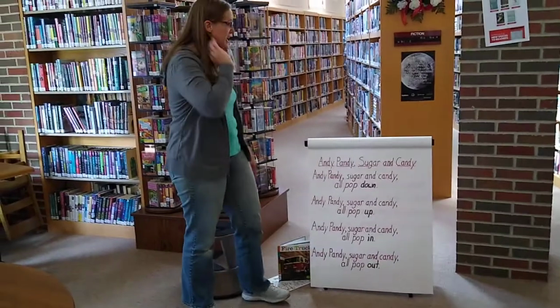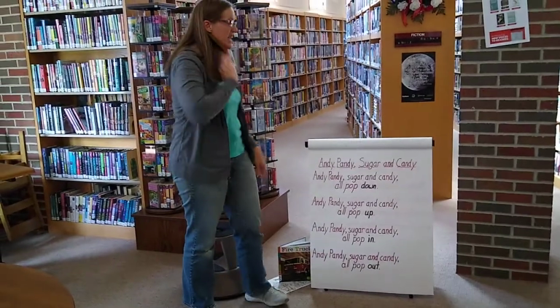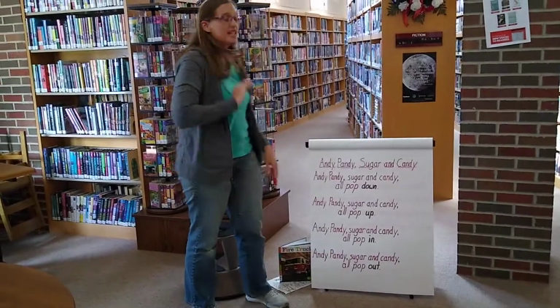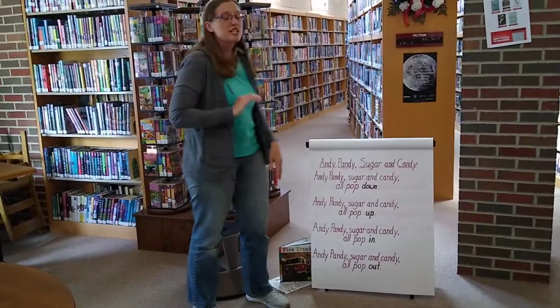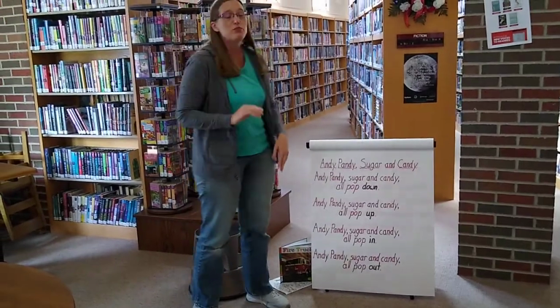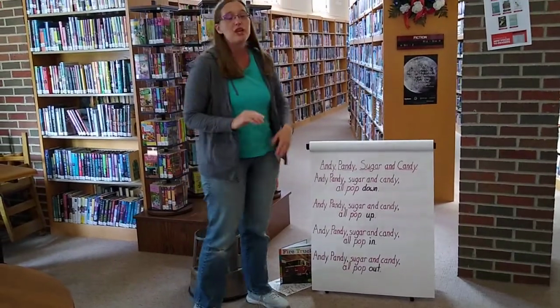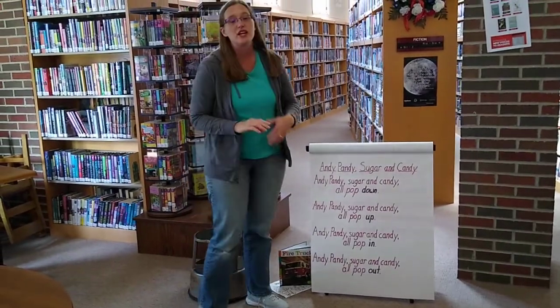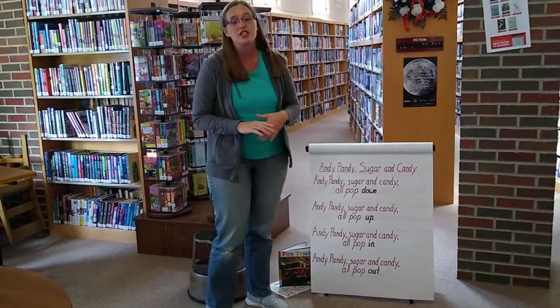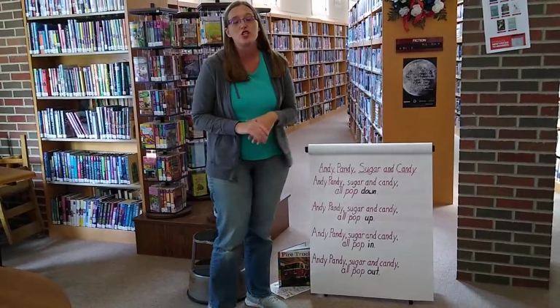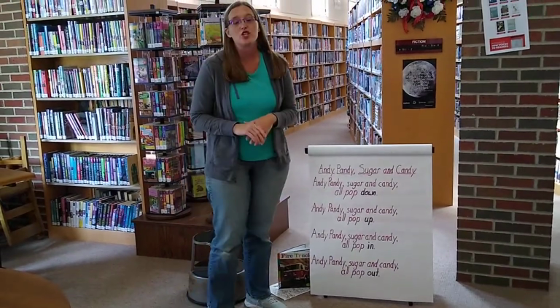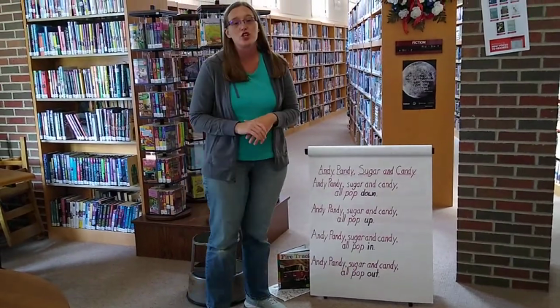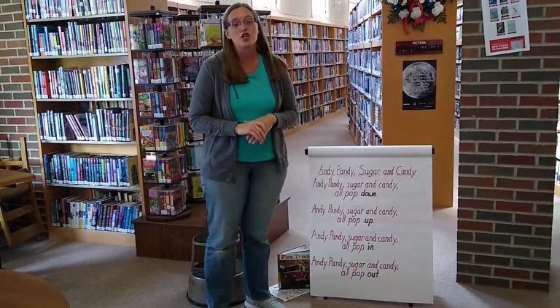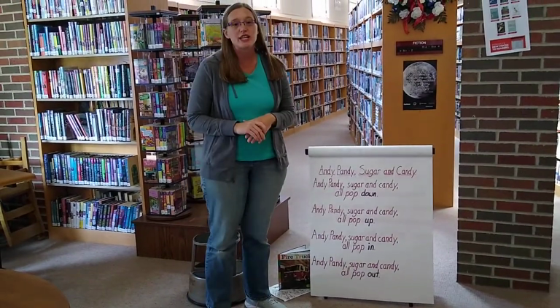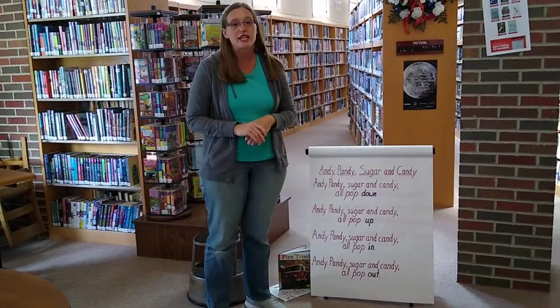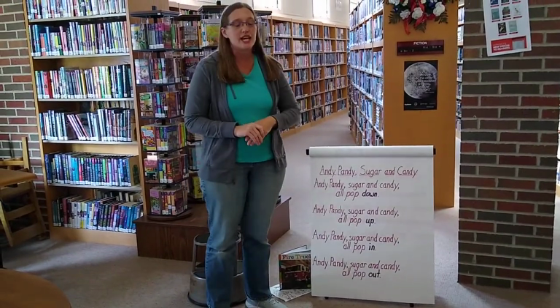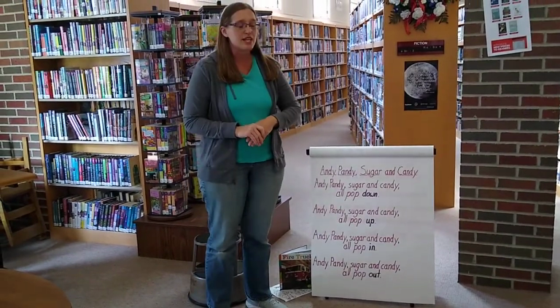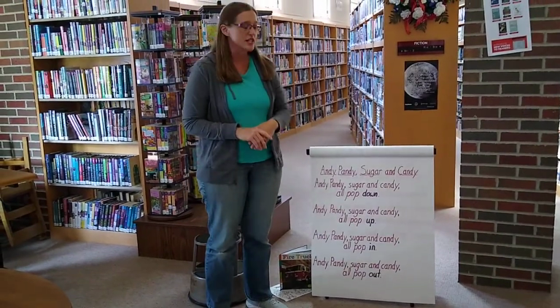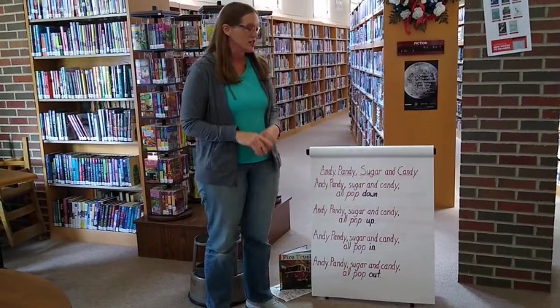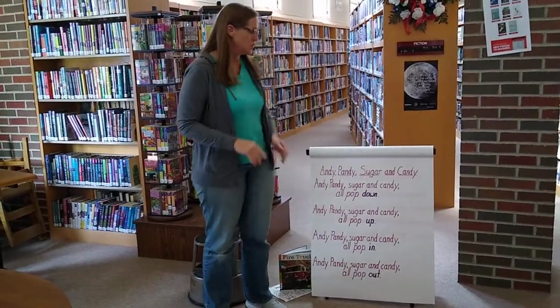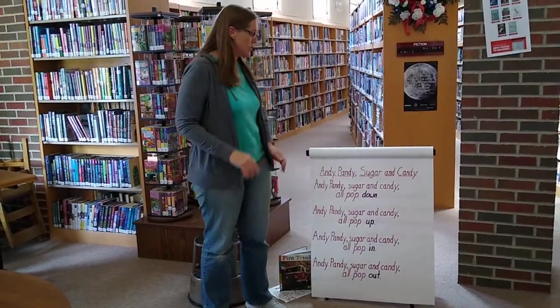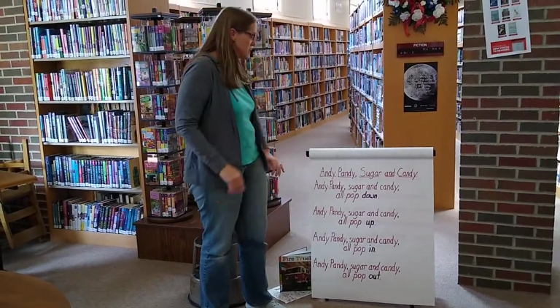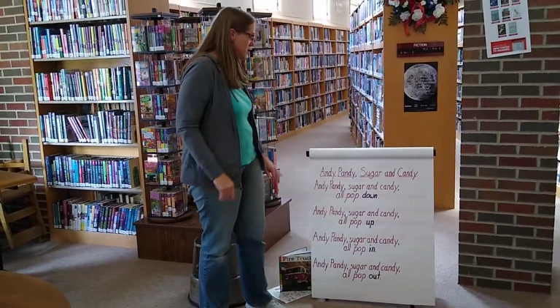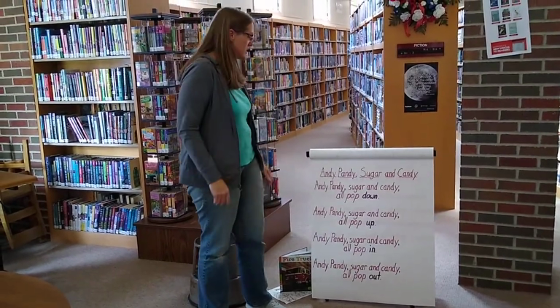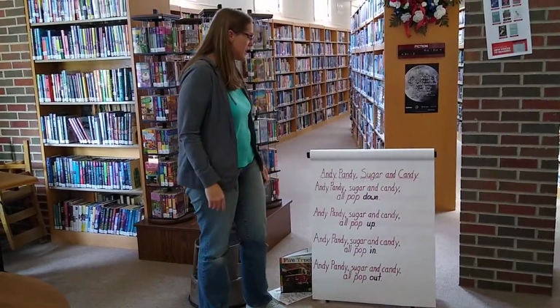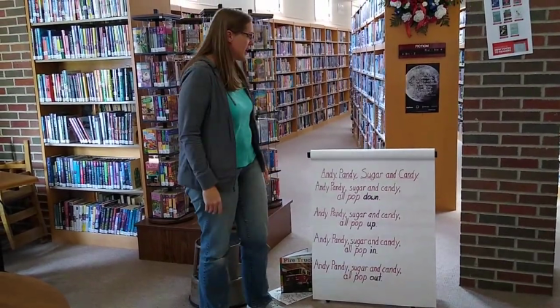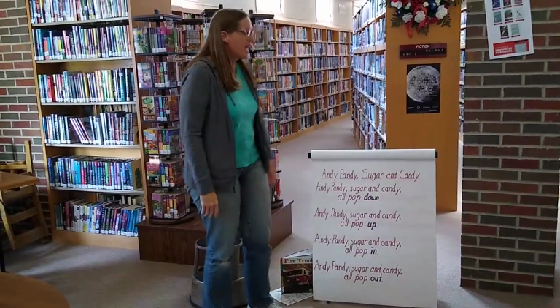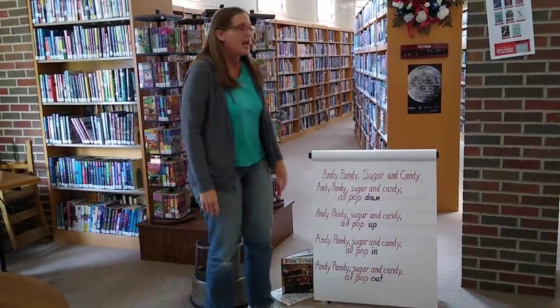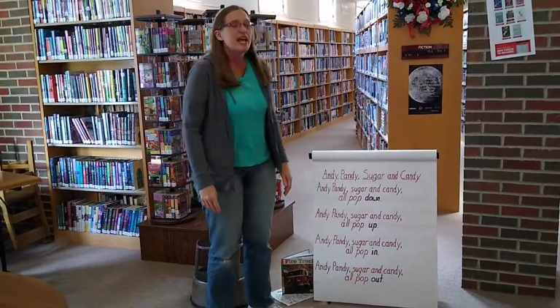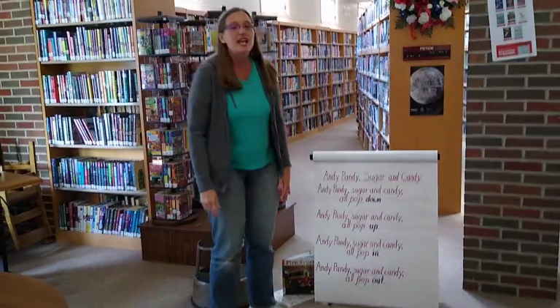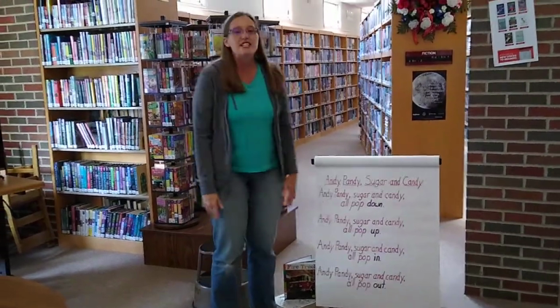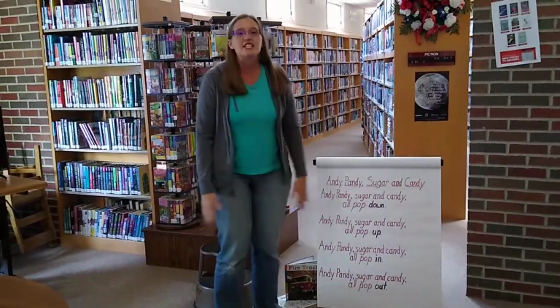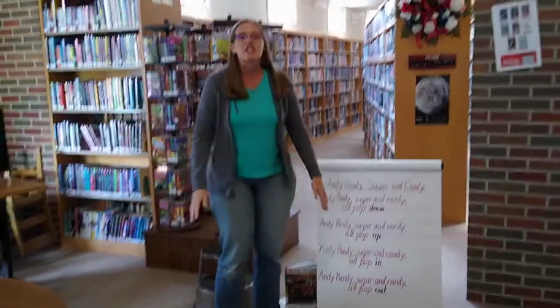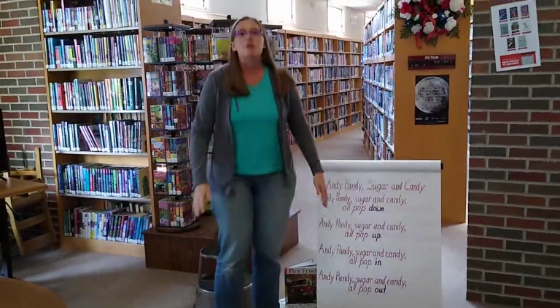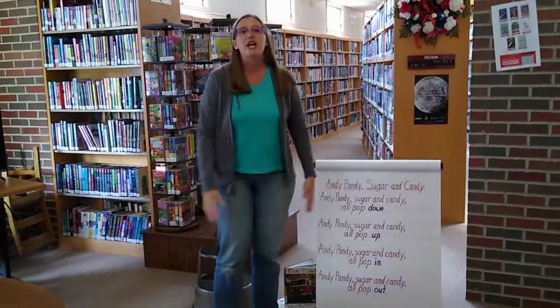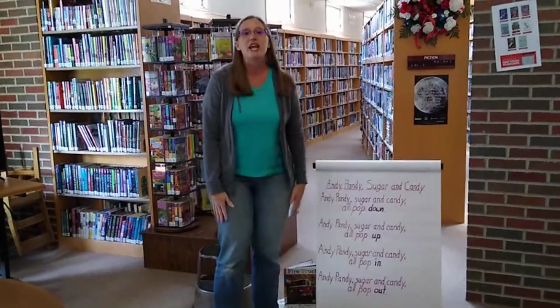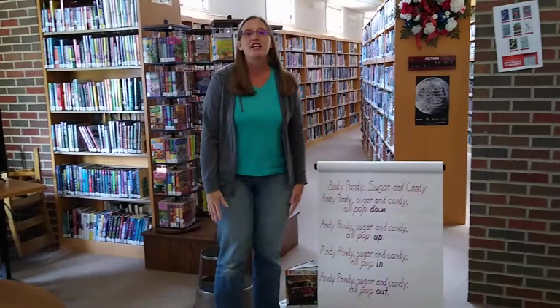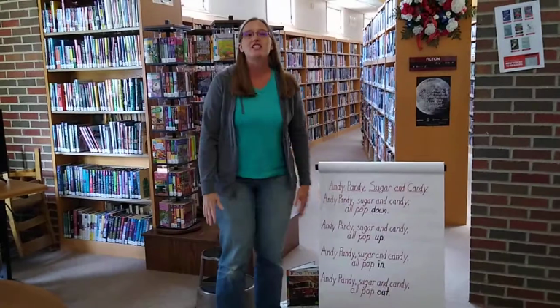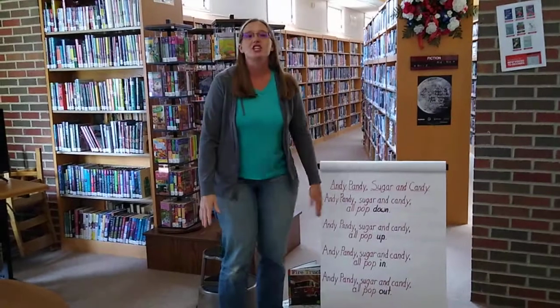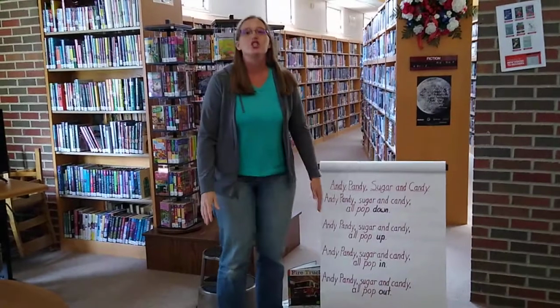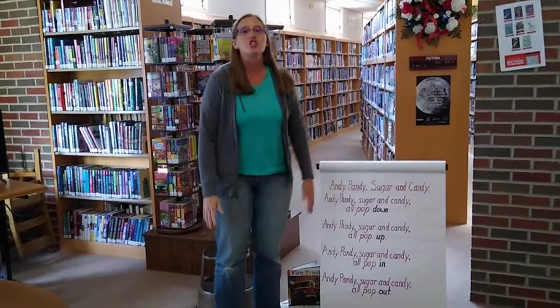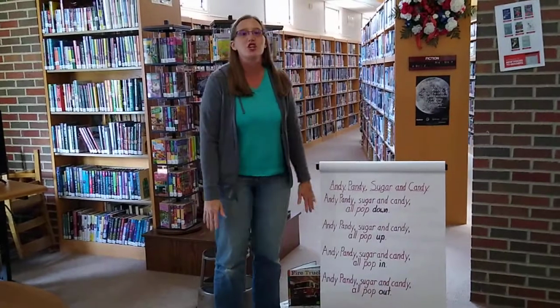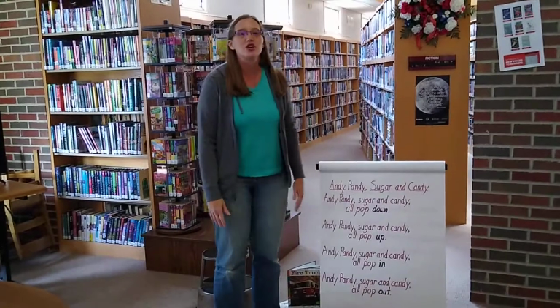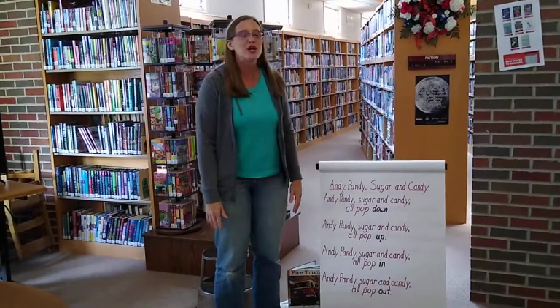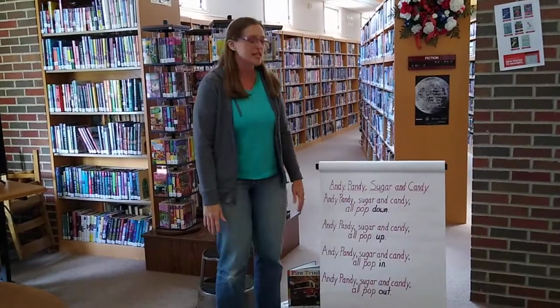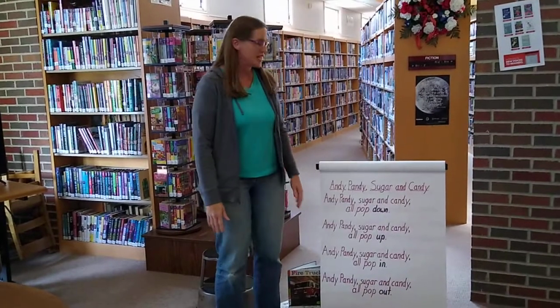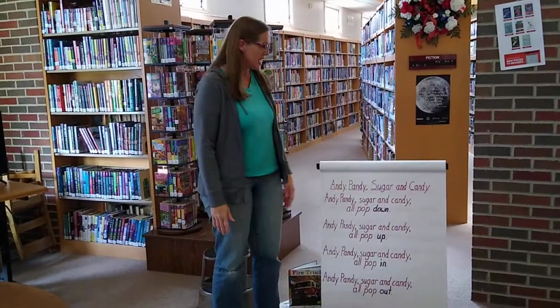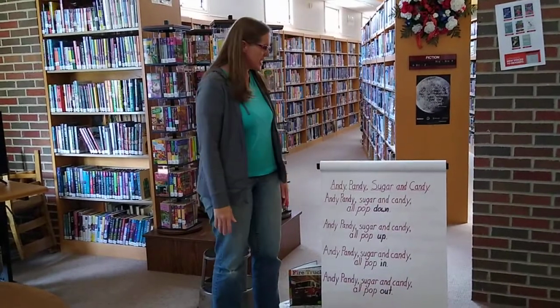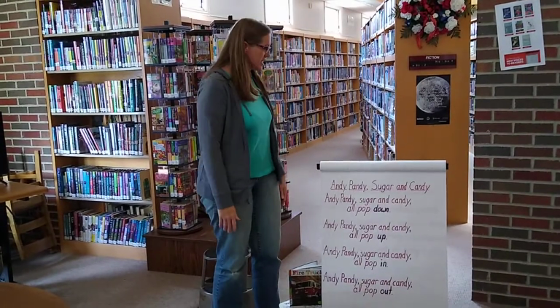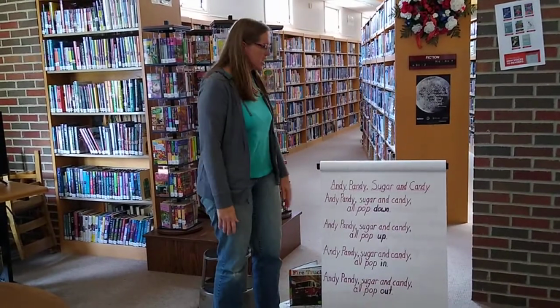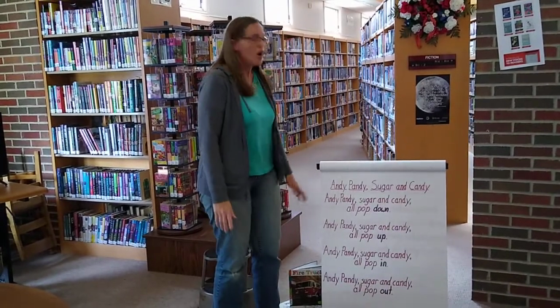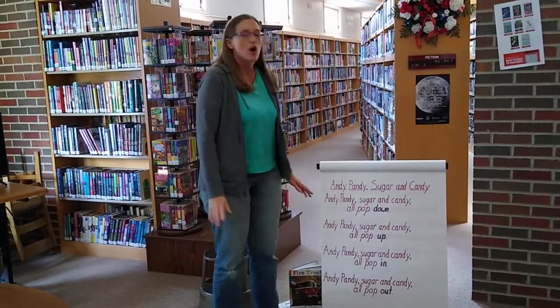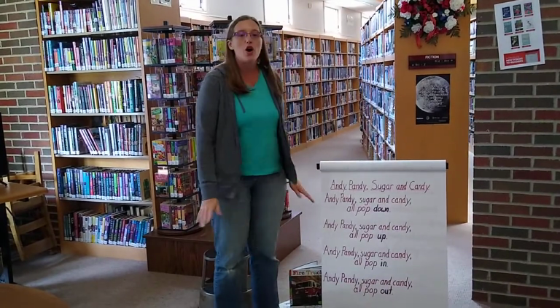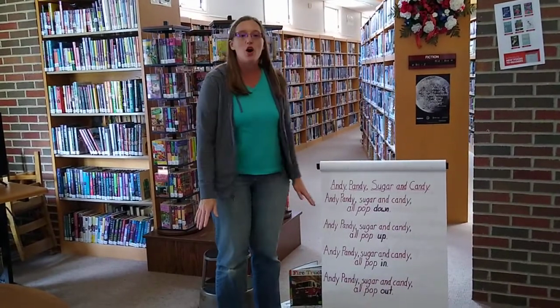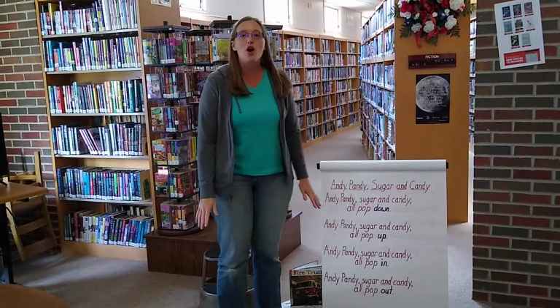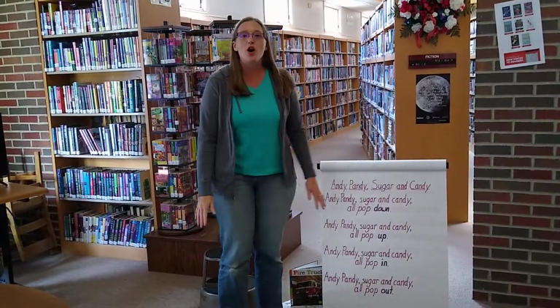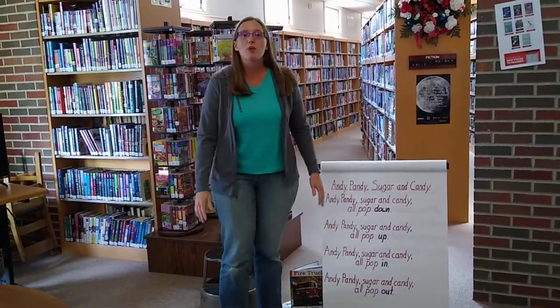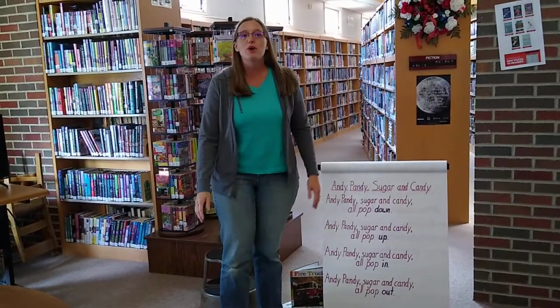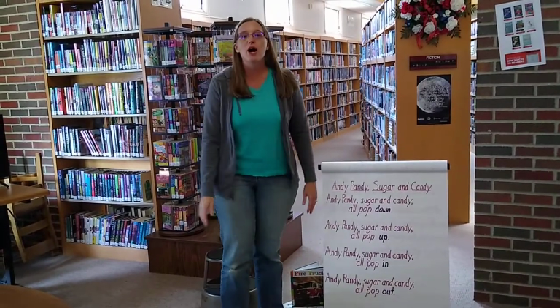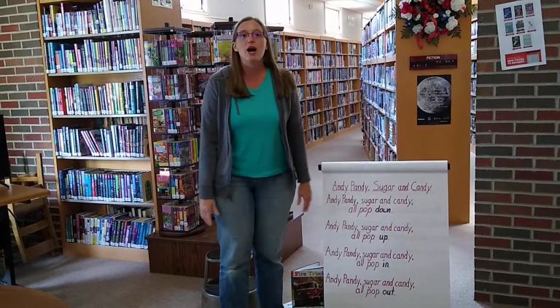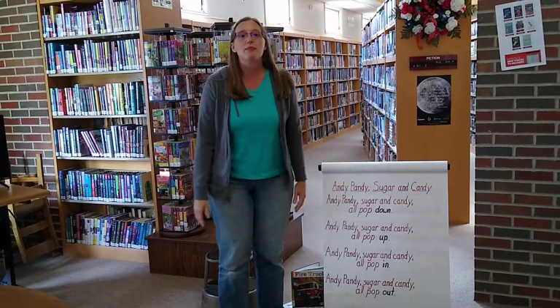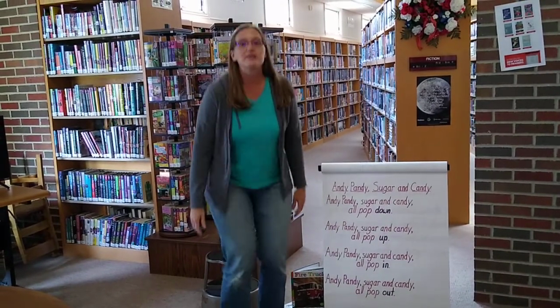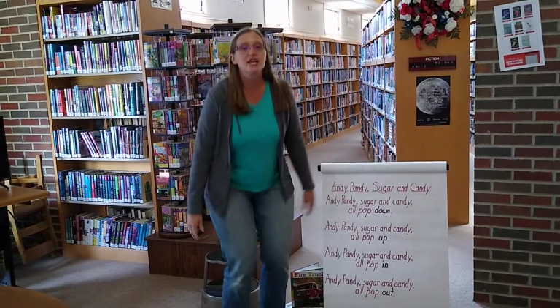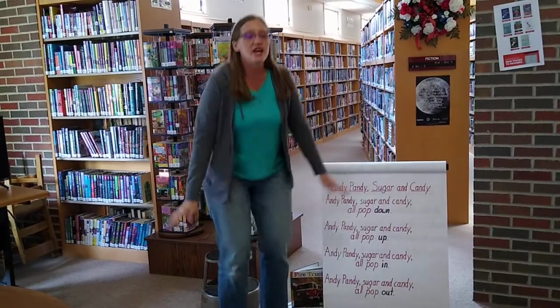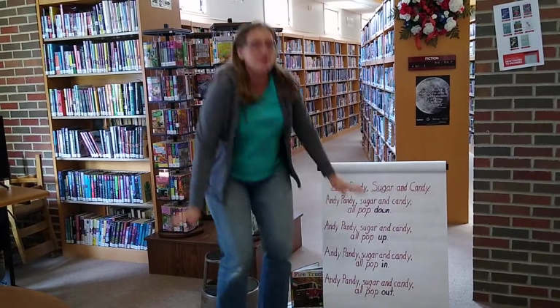It's Andy, Pandy, Sugar, and Candy. So it starts: Andy, Pandy, Sugar, and Candy all pop down.